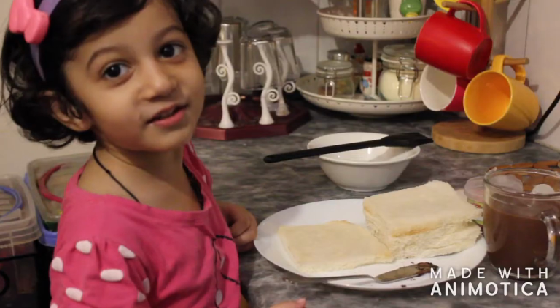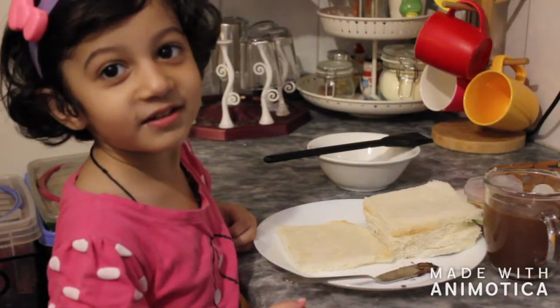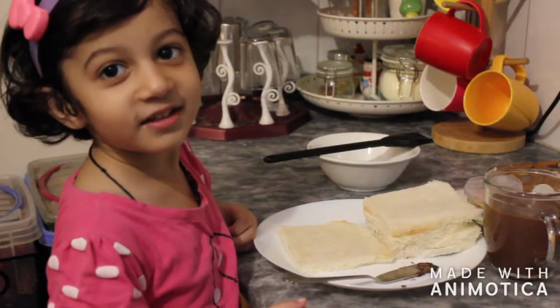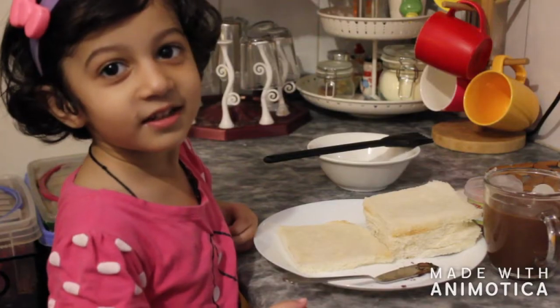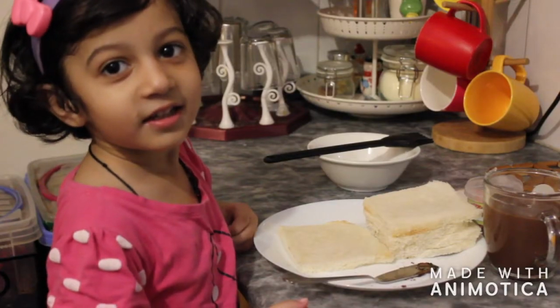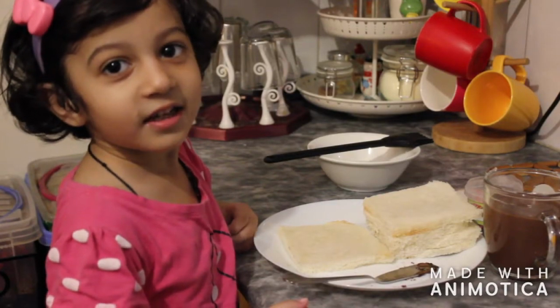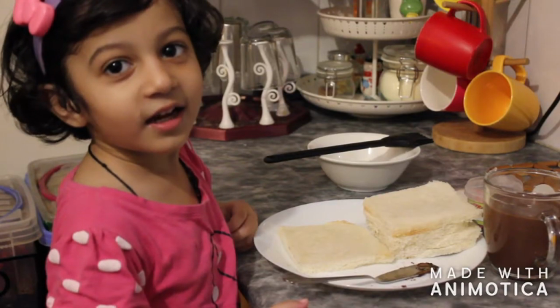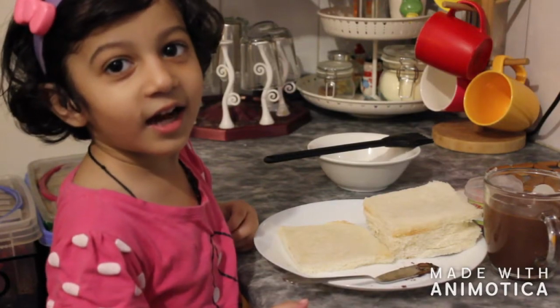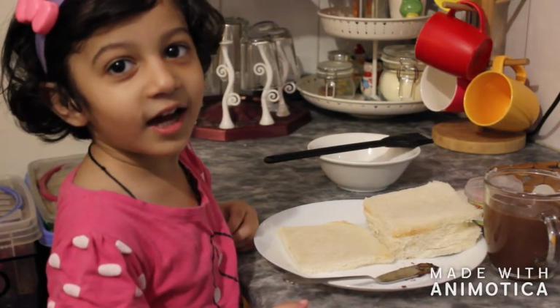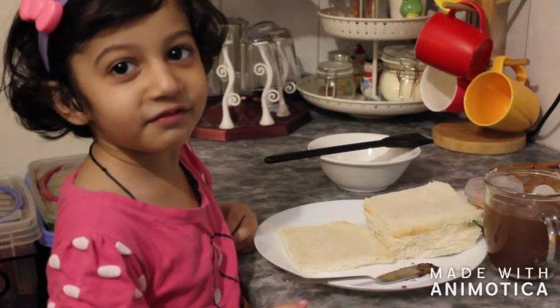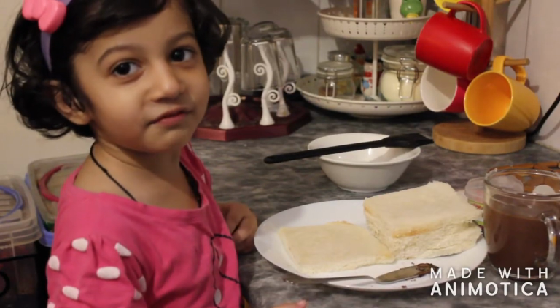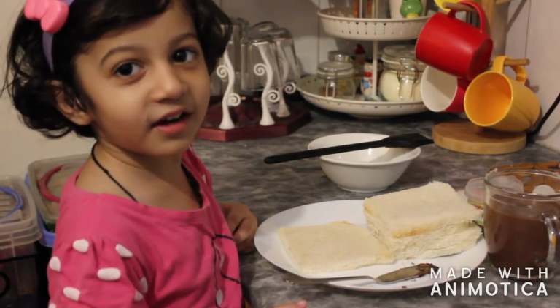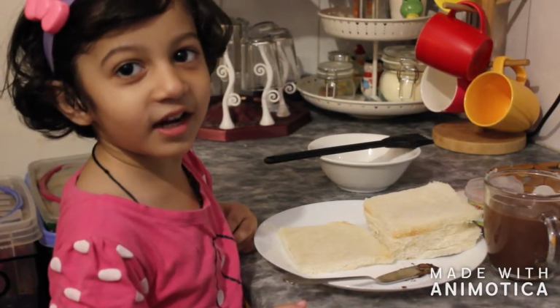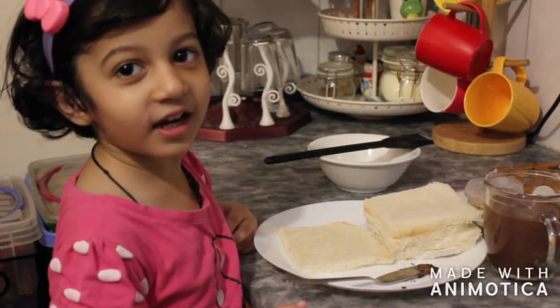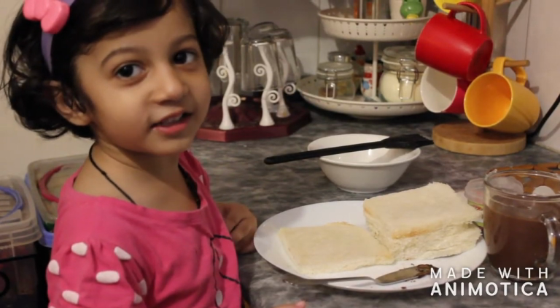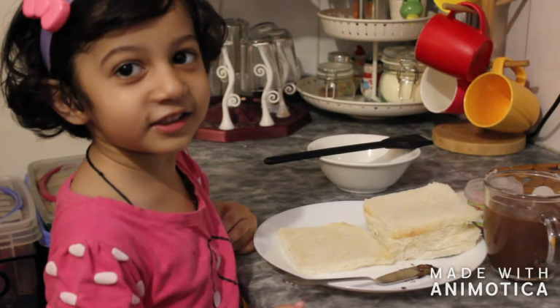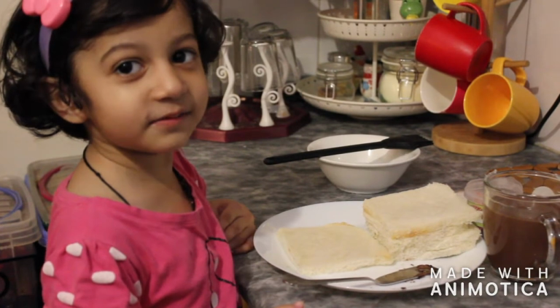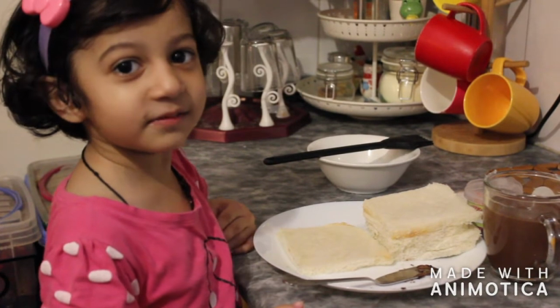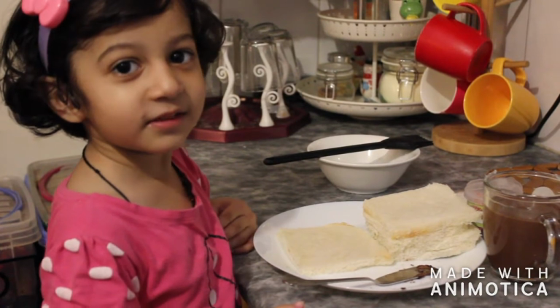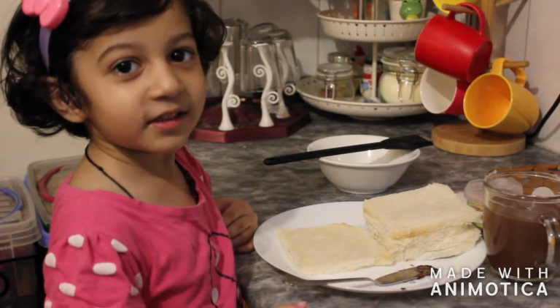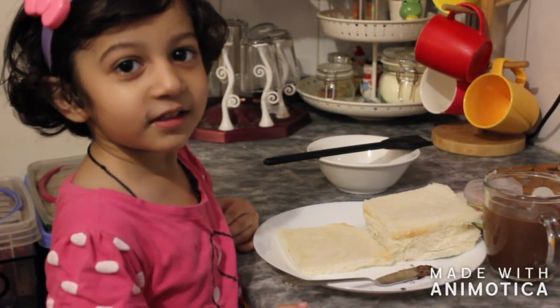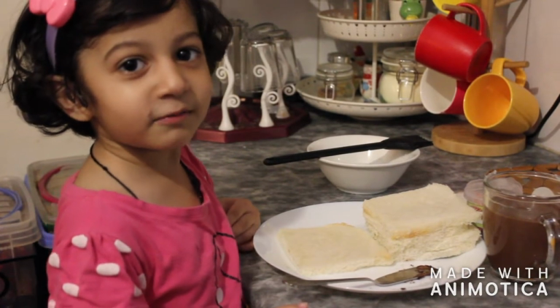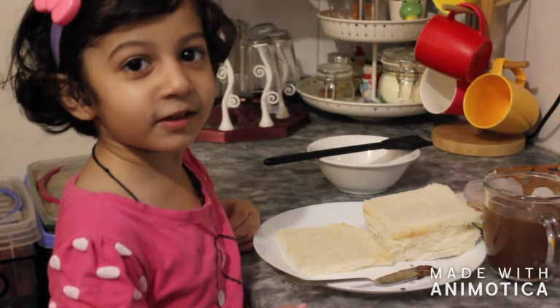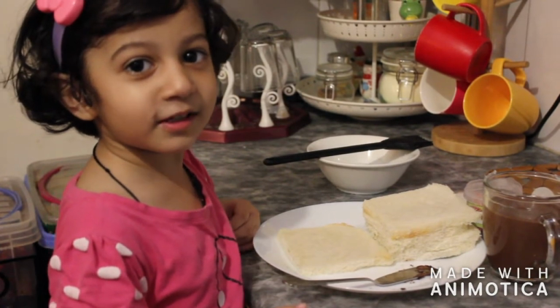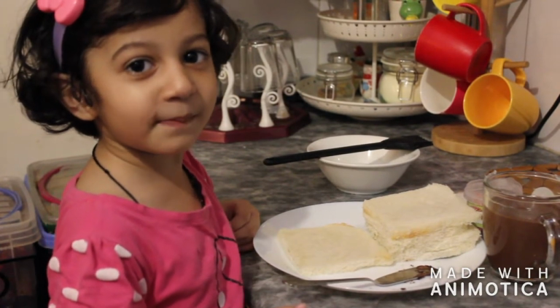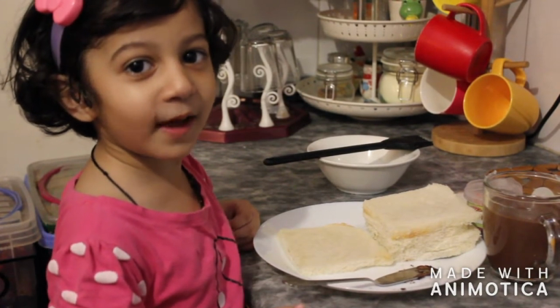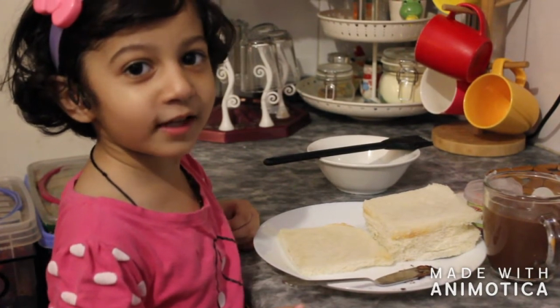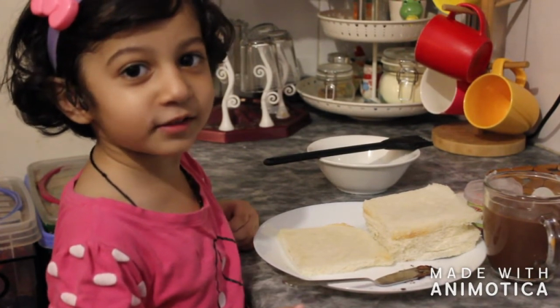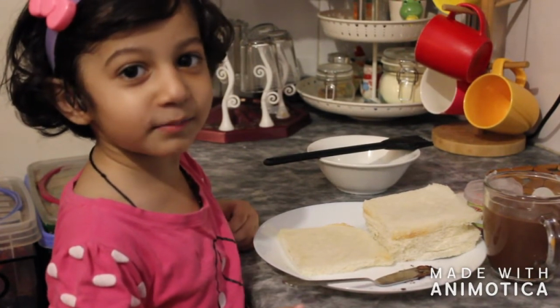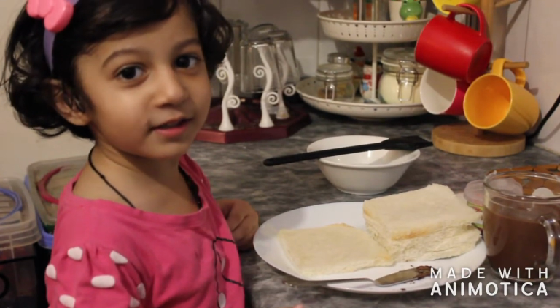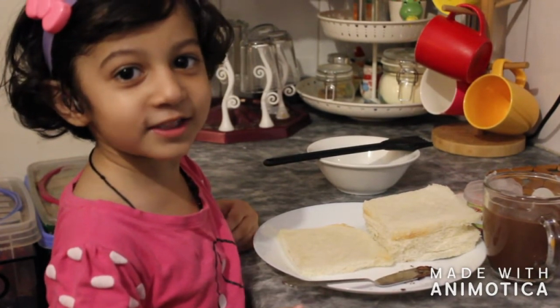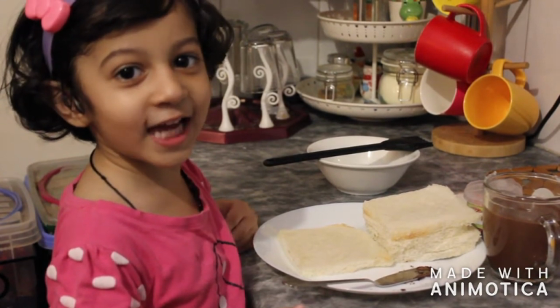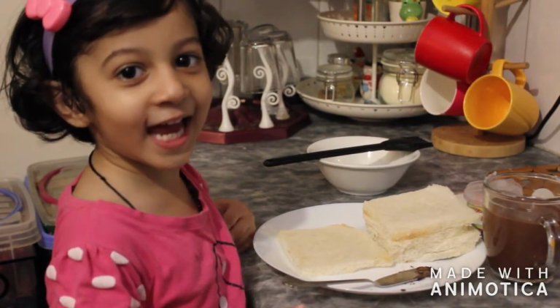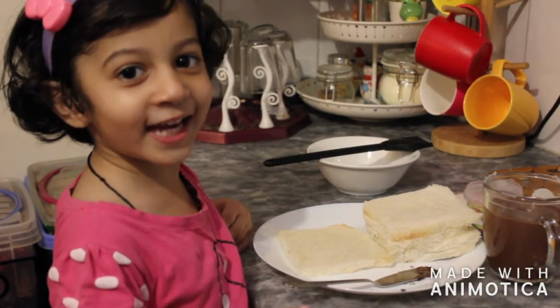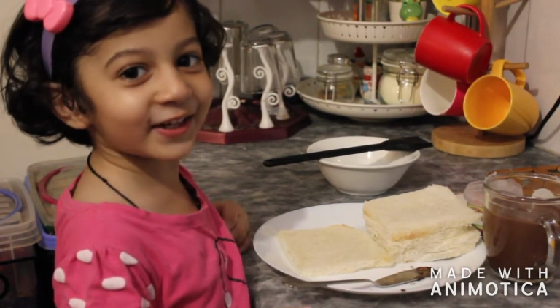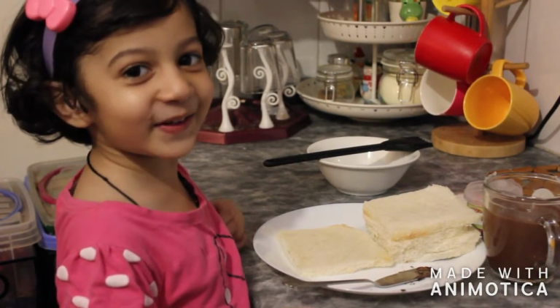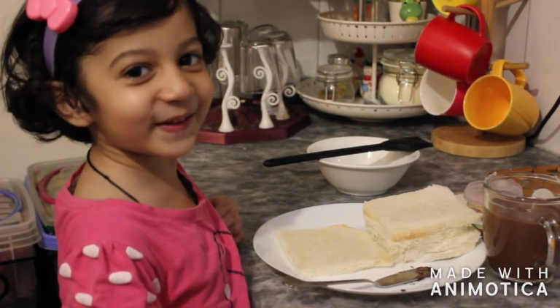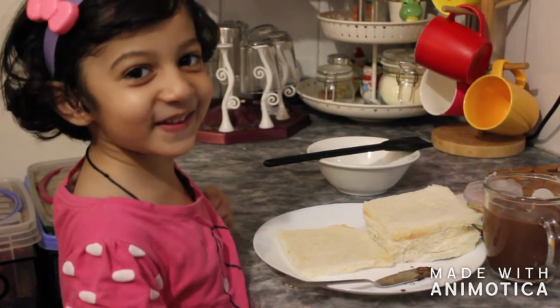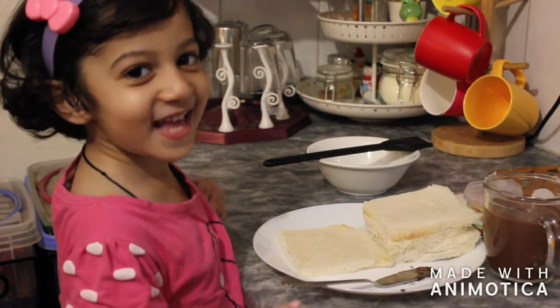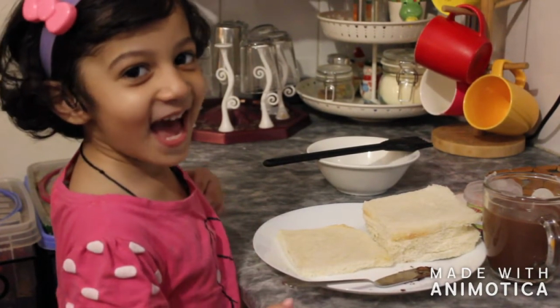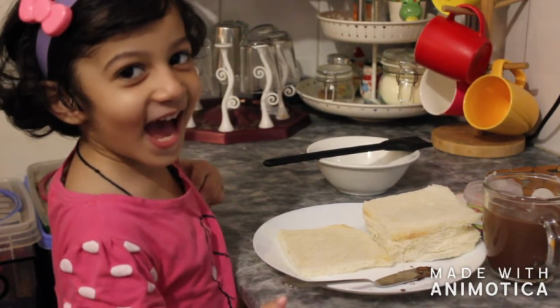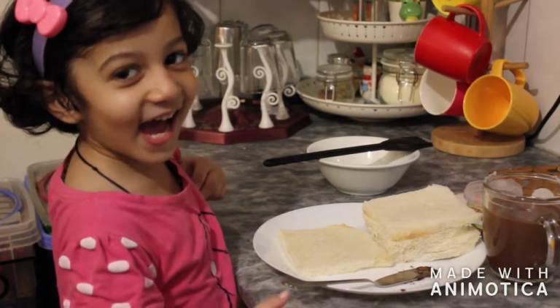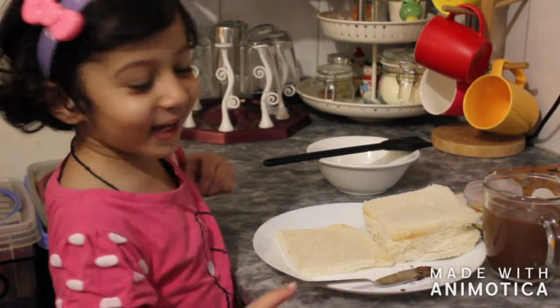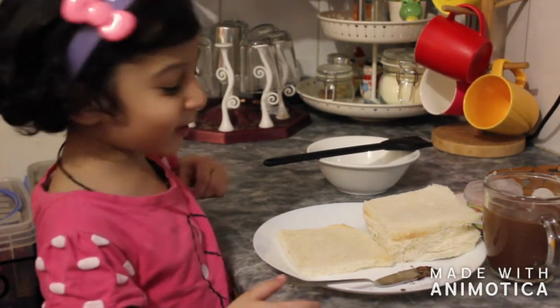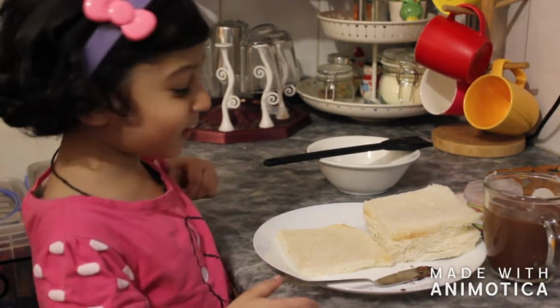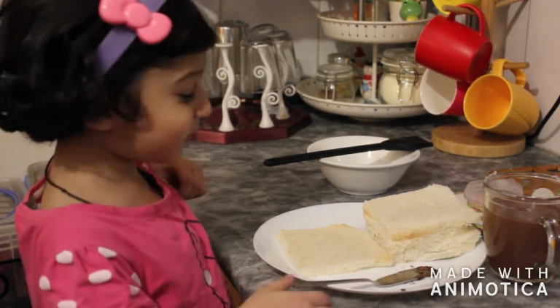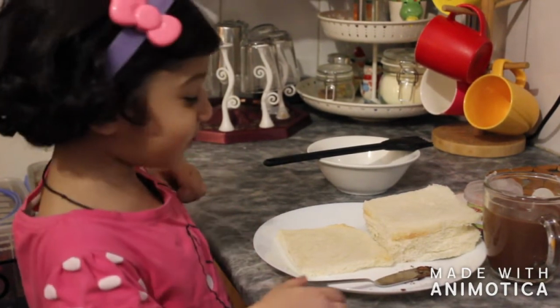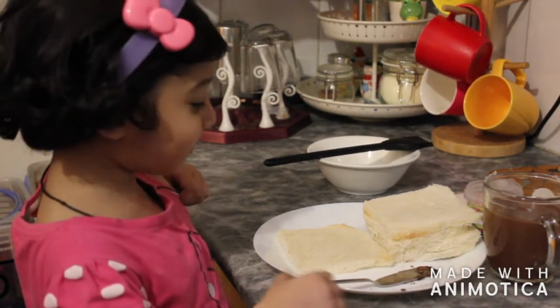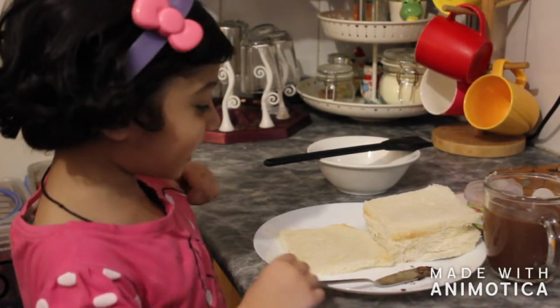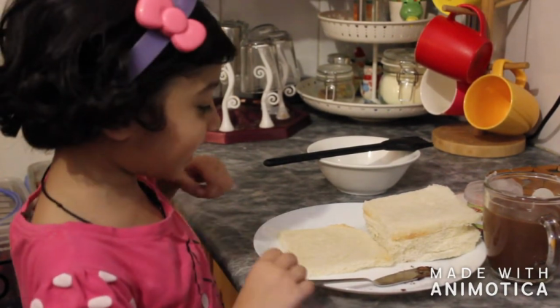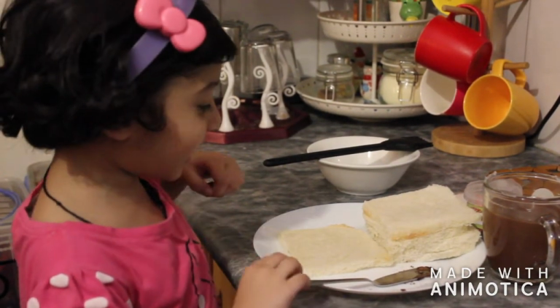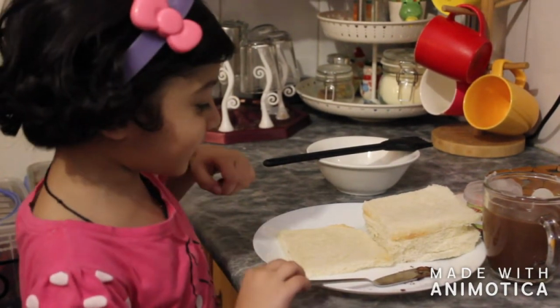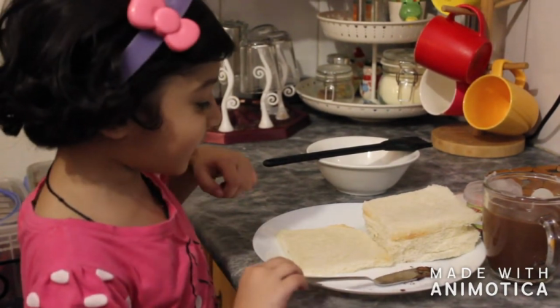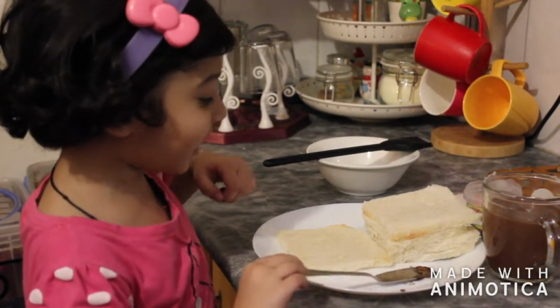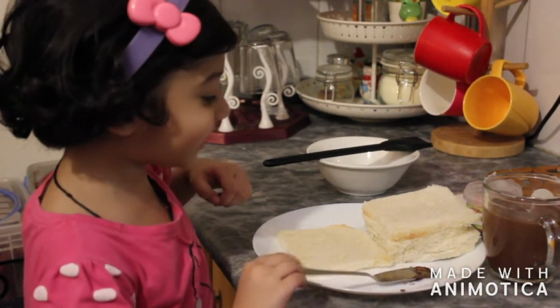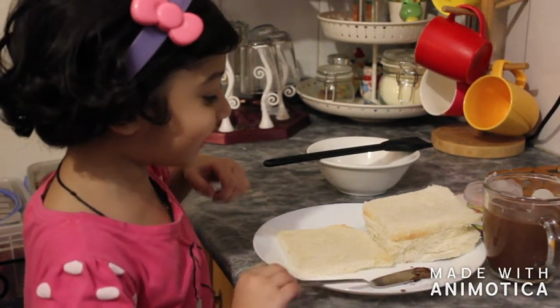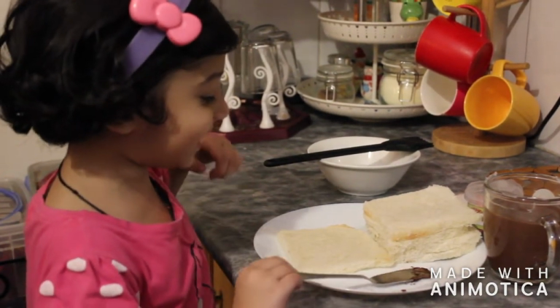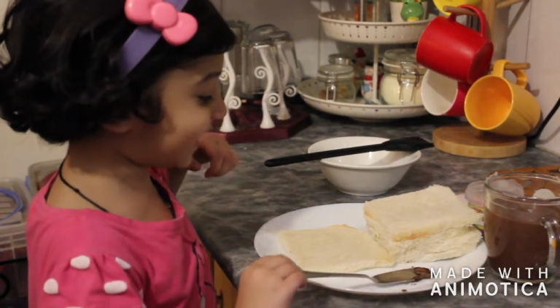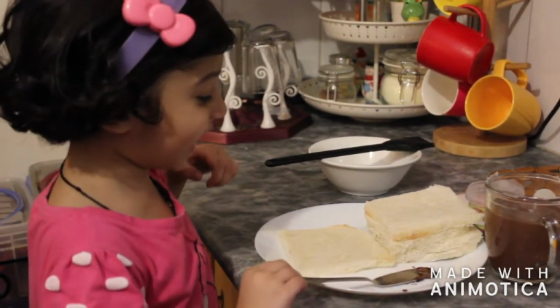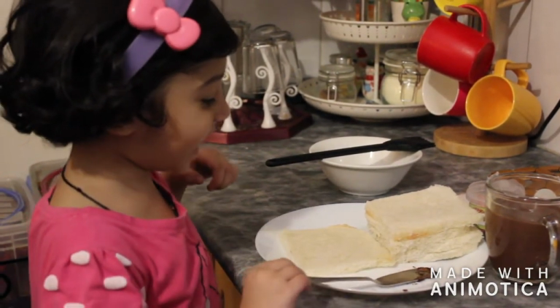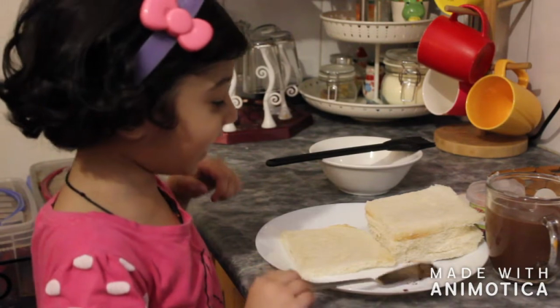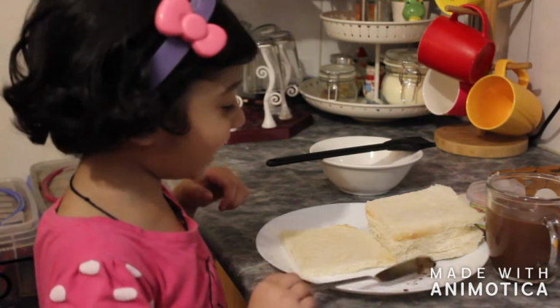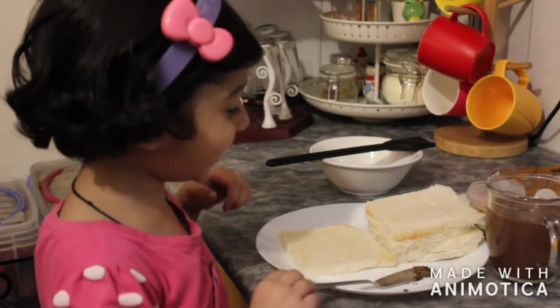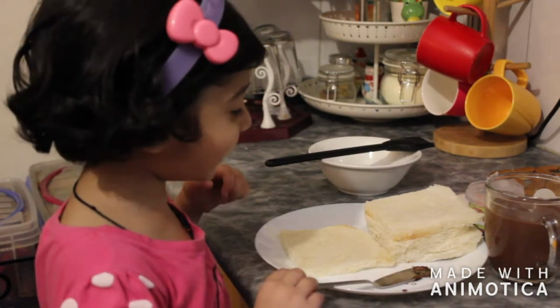Hi friends, welcome back to my channel. I'm going to make a chocolate cake.